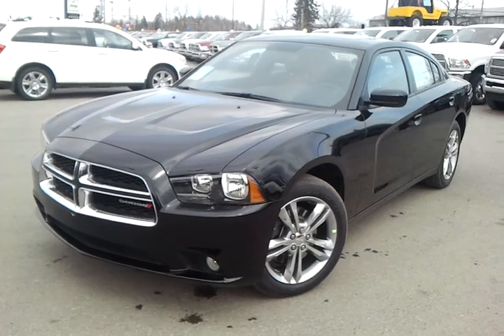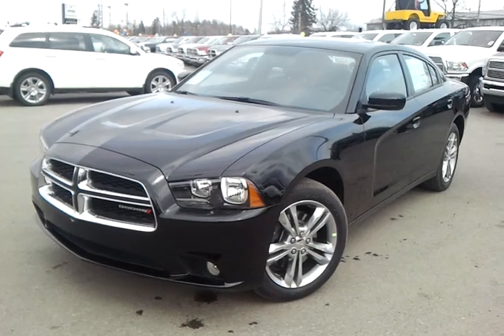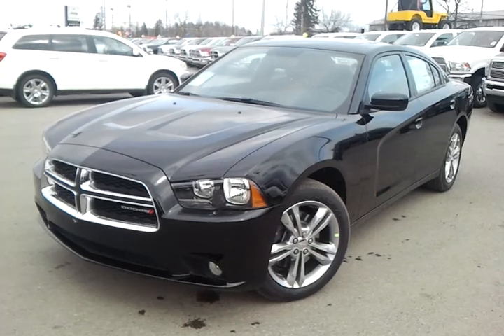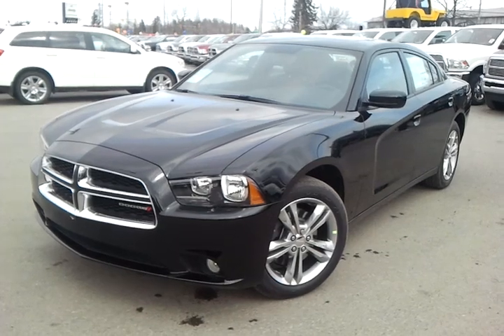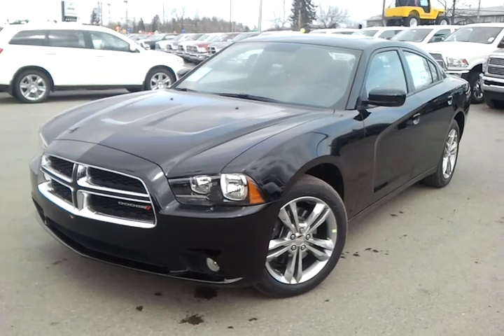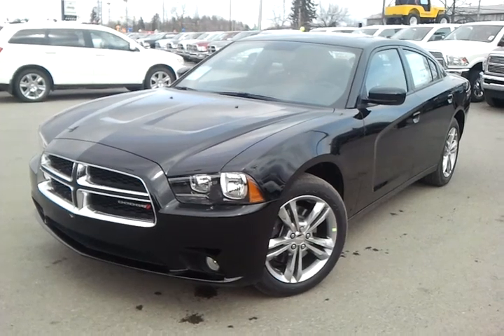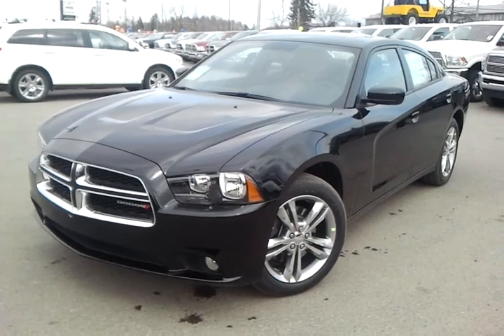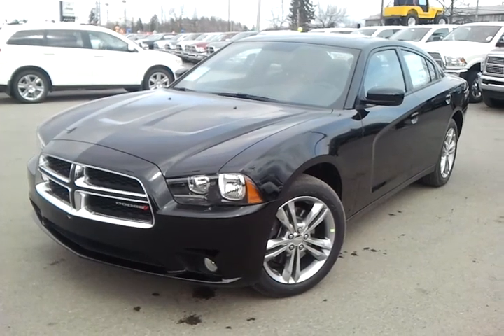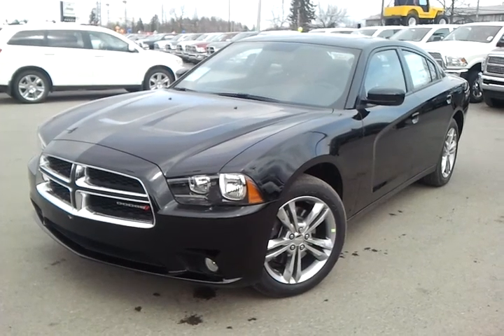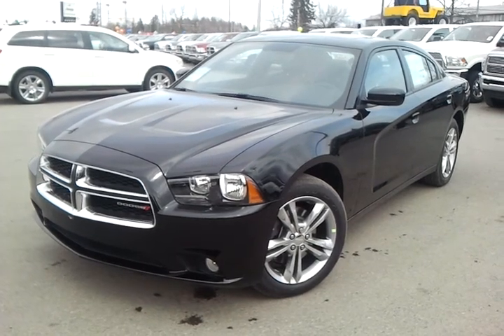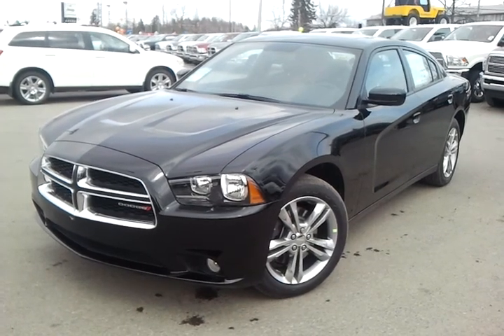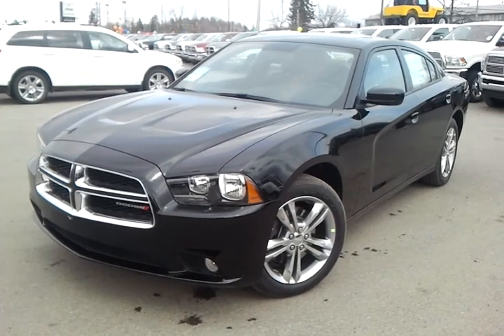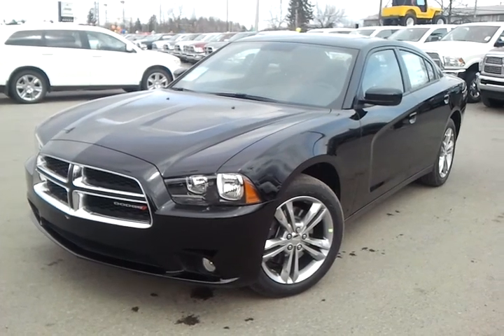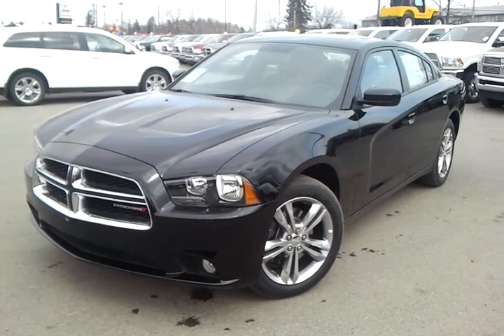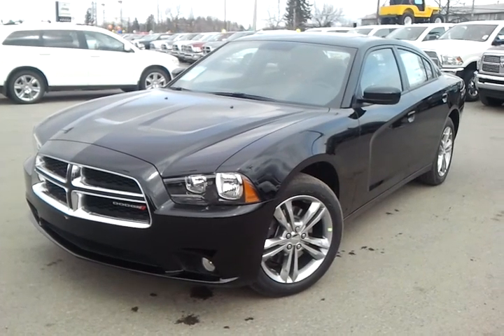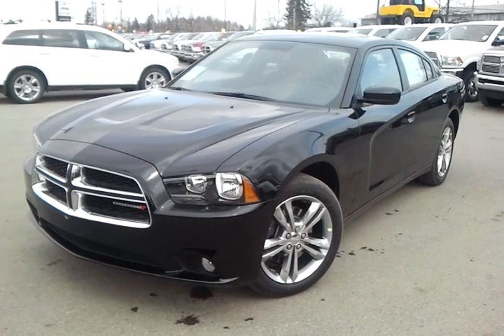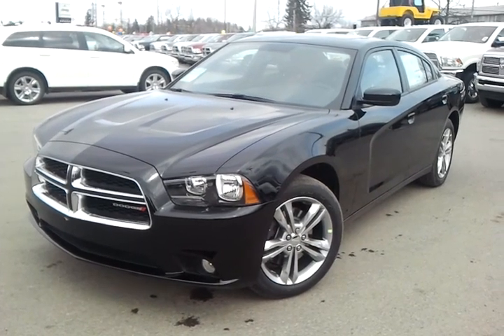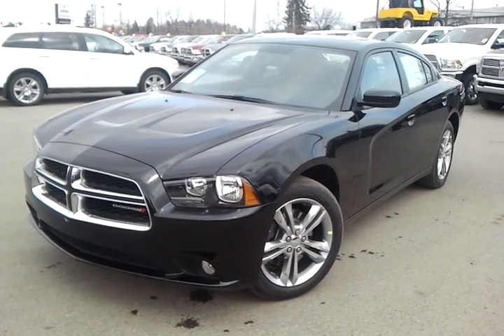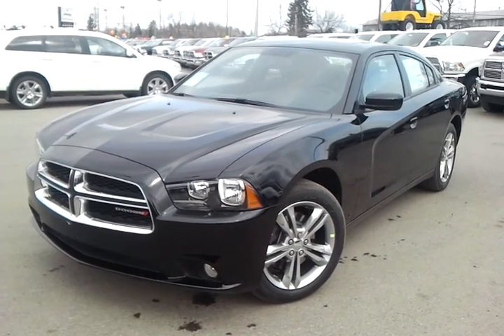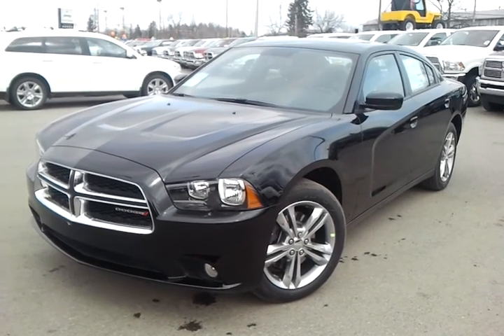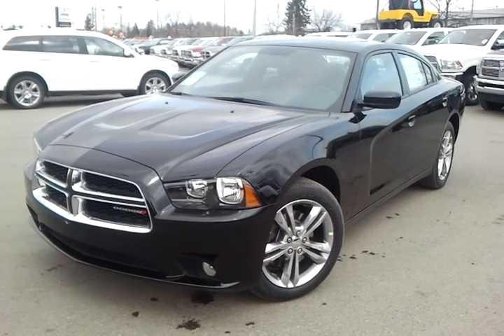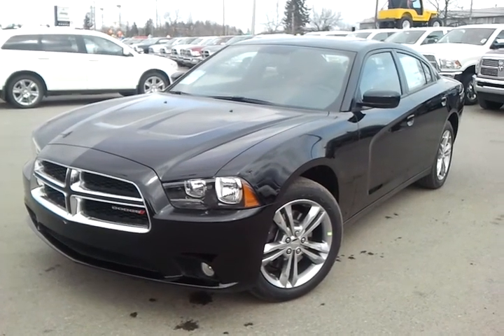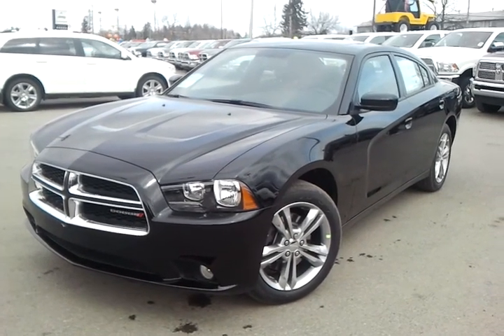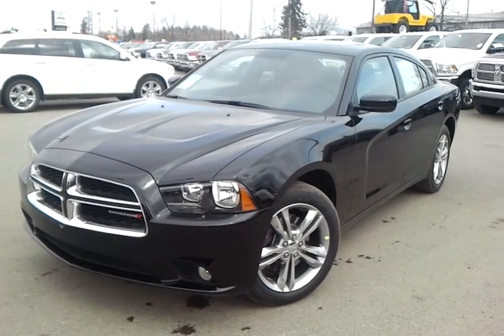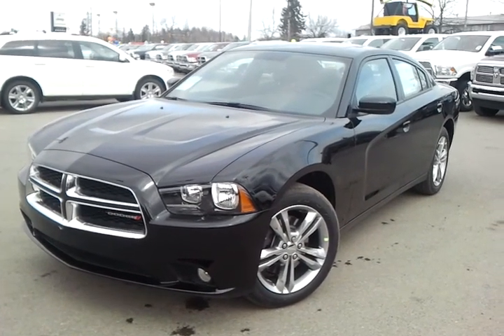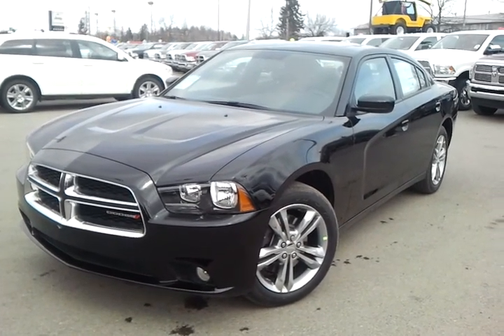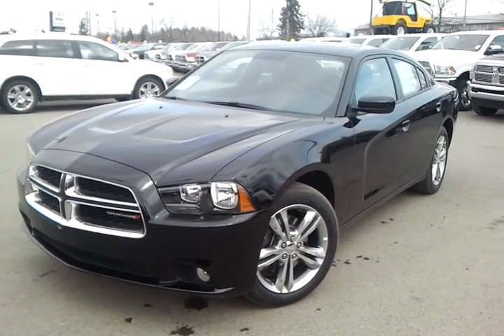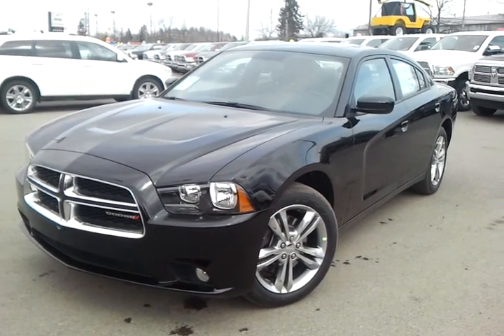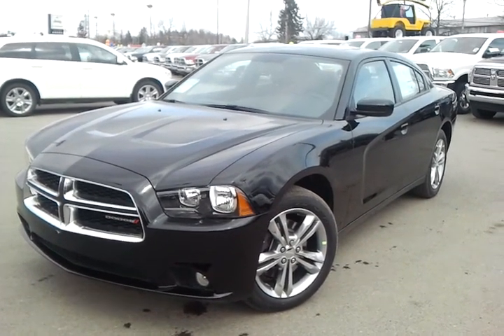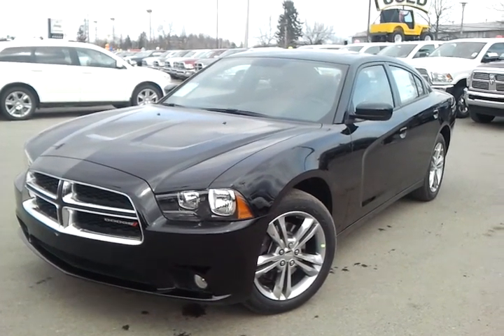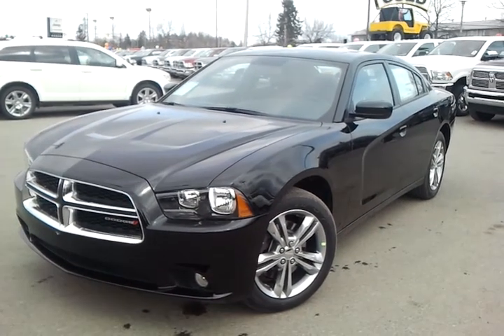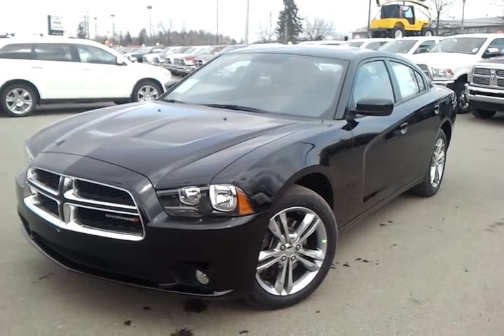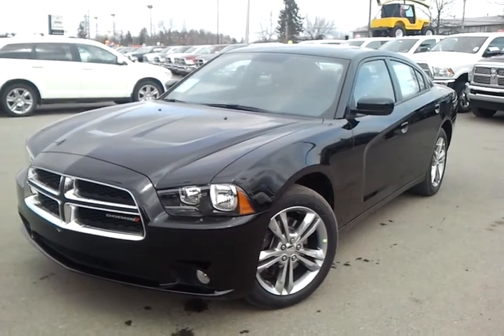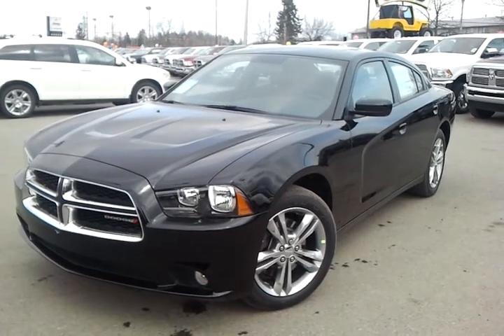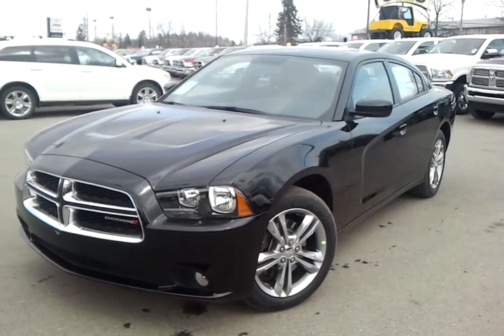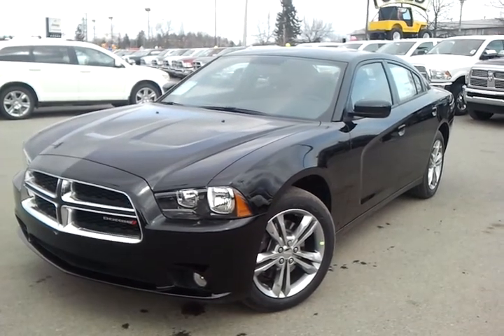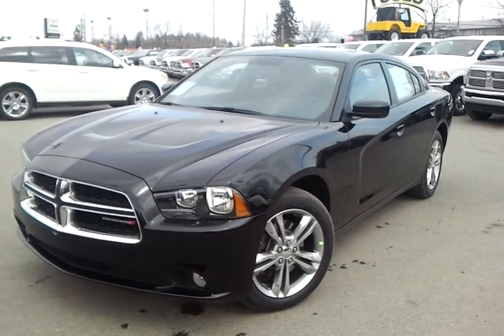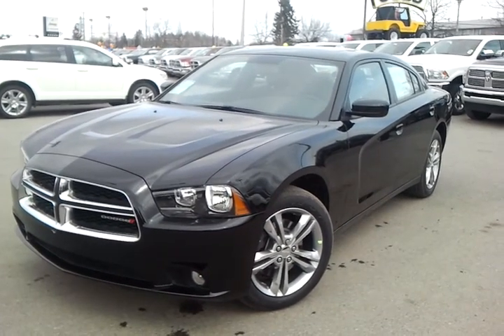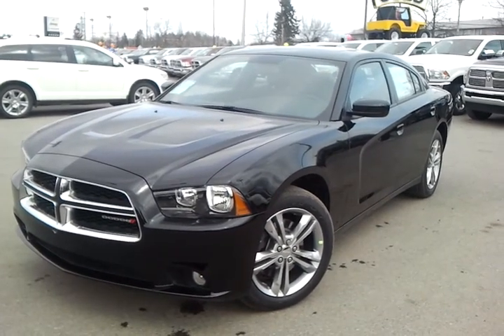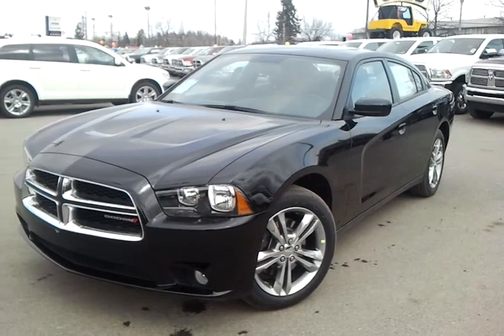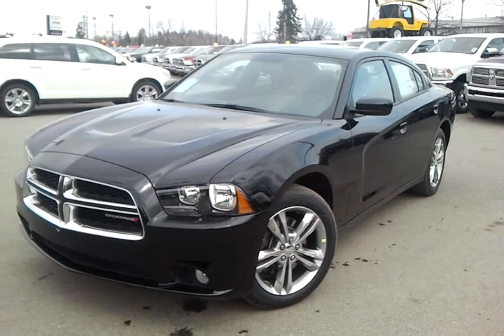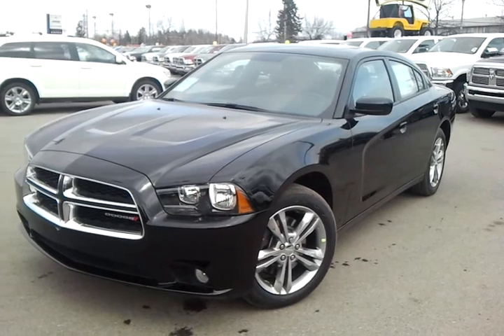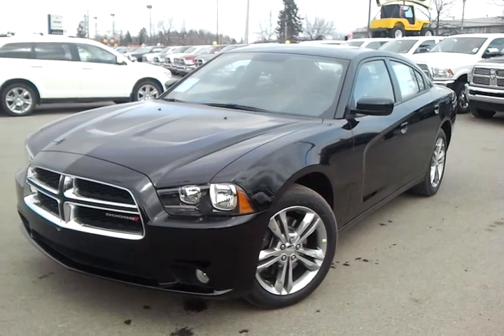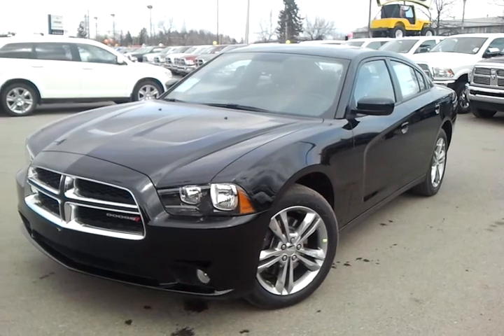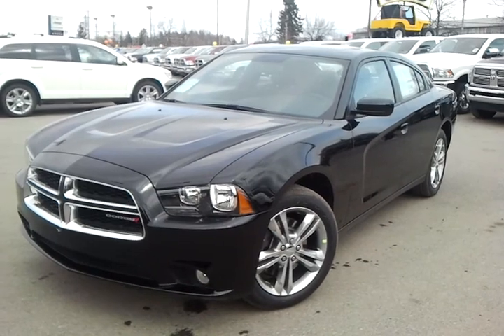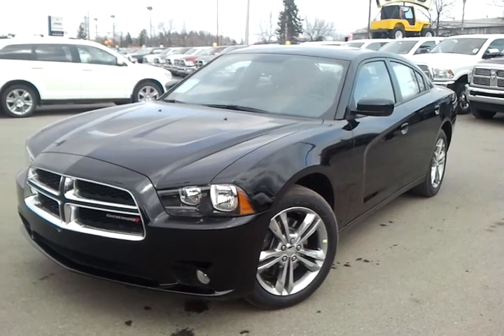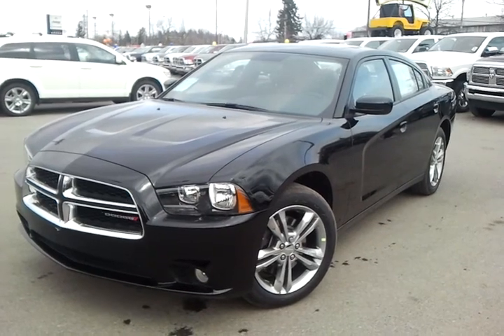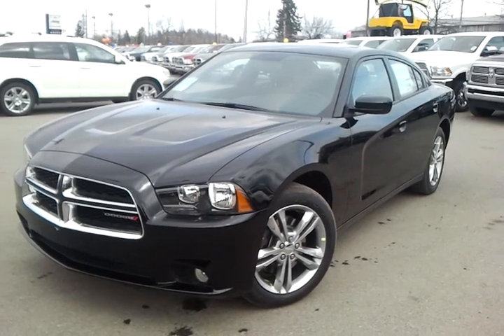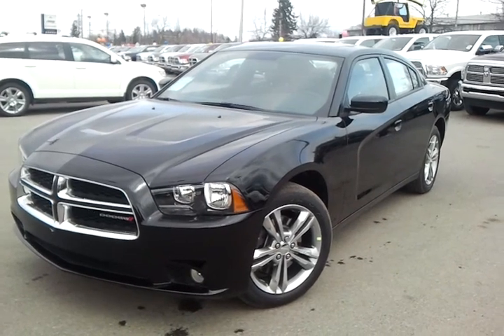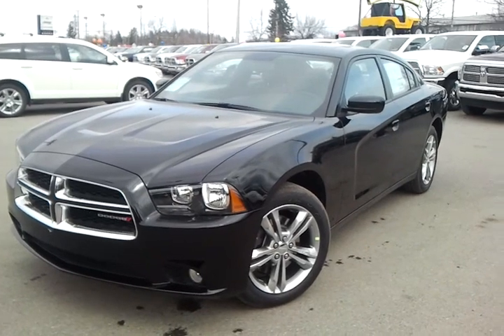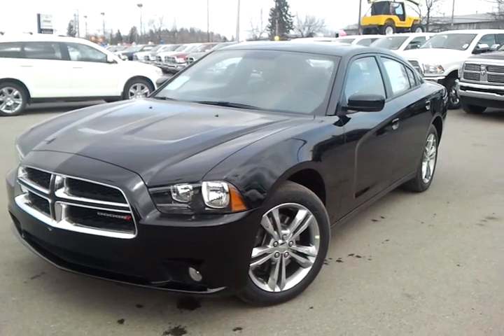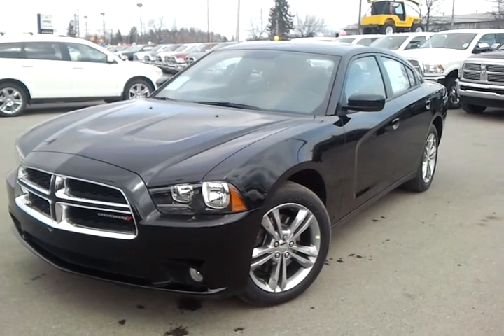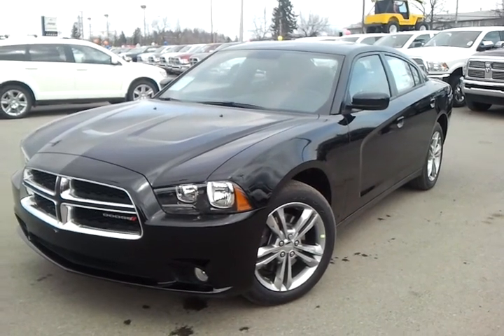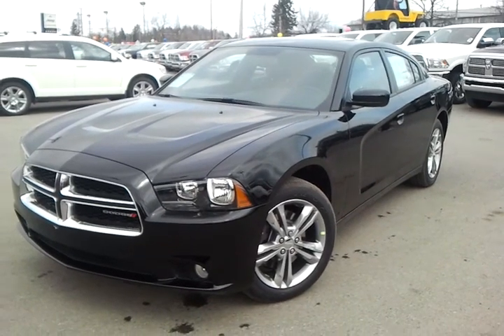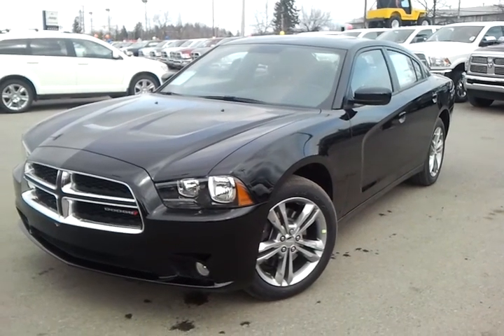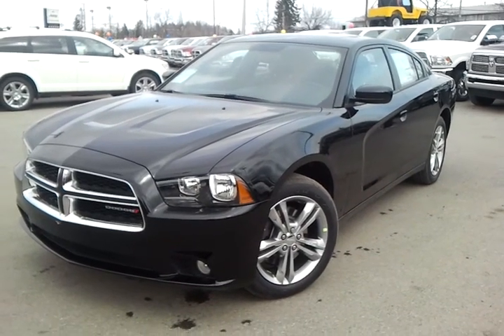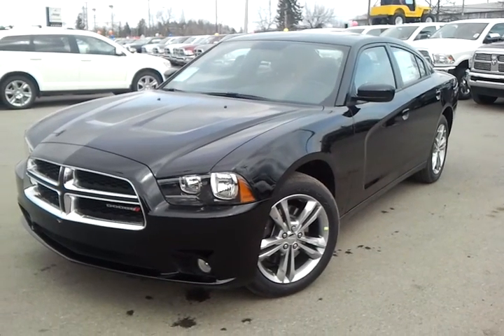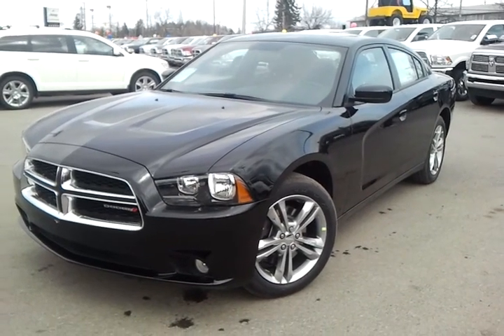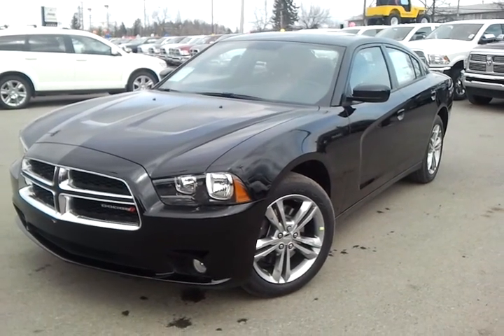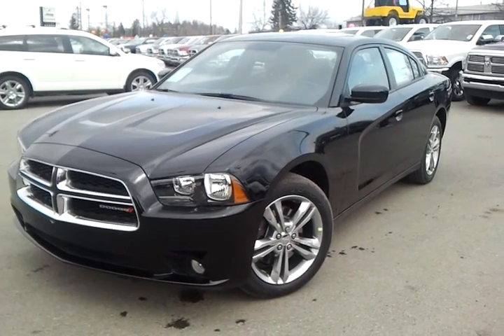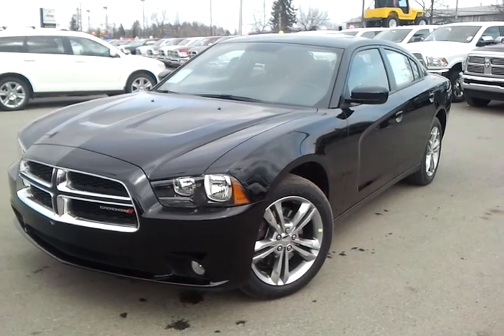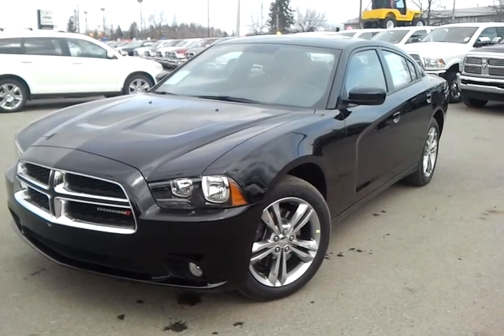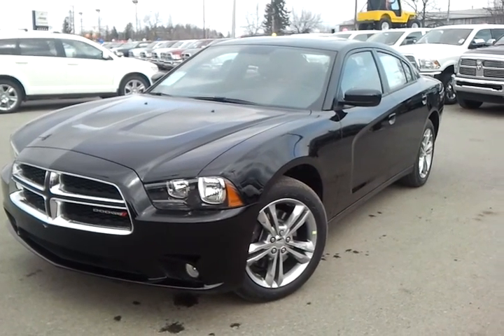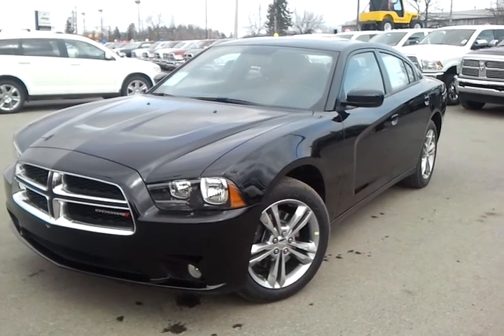Hey there Justin, it's Mike Cassie here from Northland Dodge. I wanted to give you a brief overview of this 2012 Dodge Charger All-Wheel Drive I have ready to go here for you.